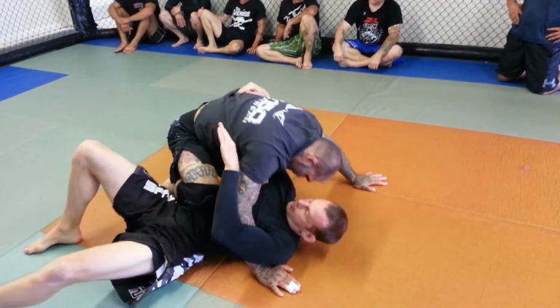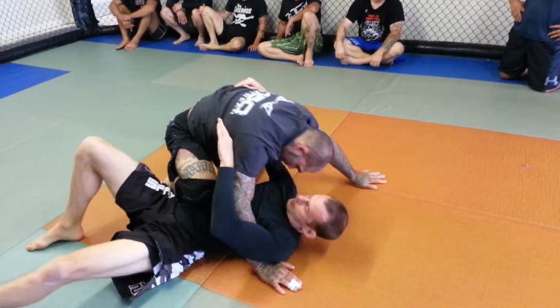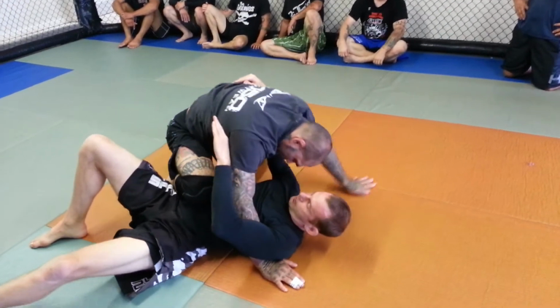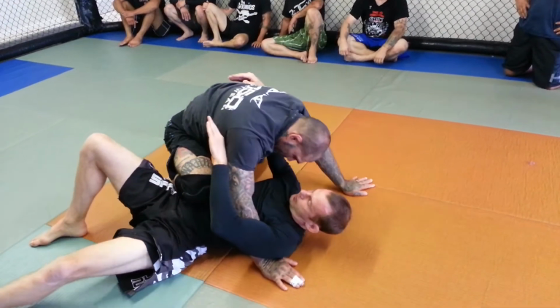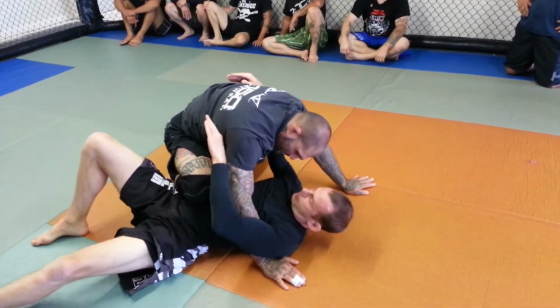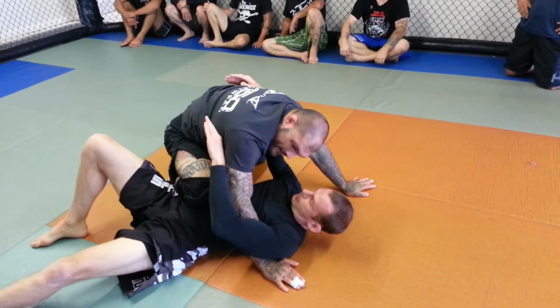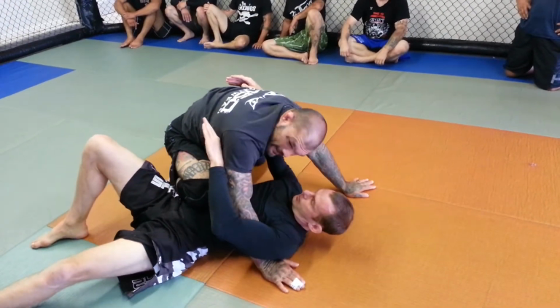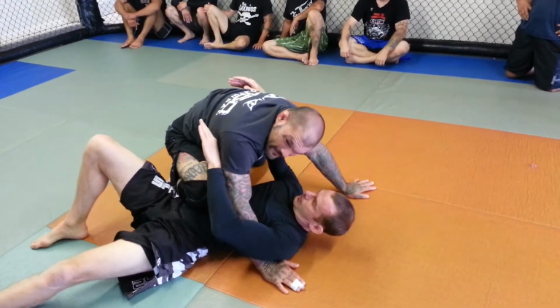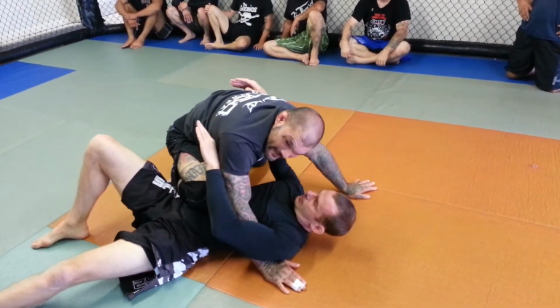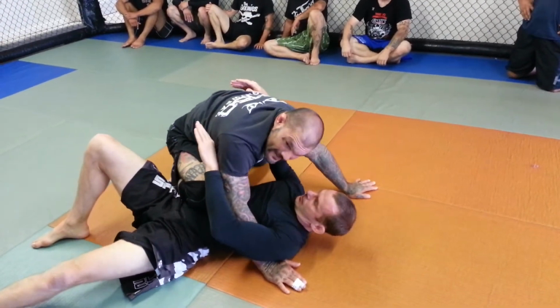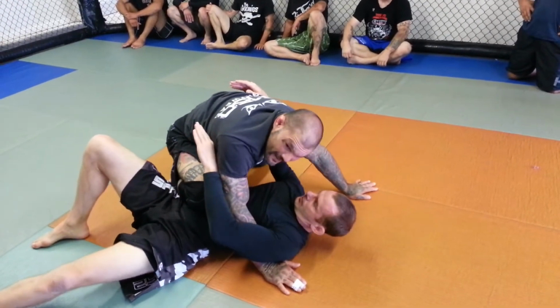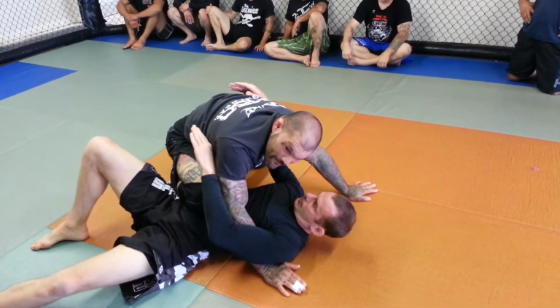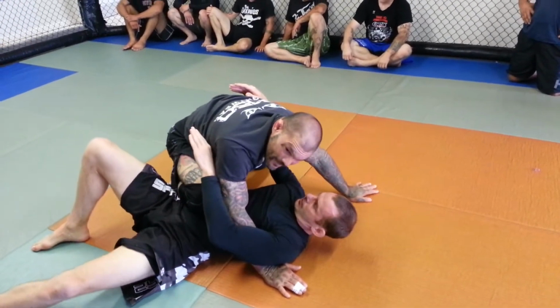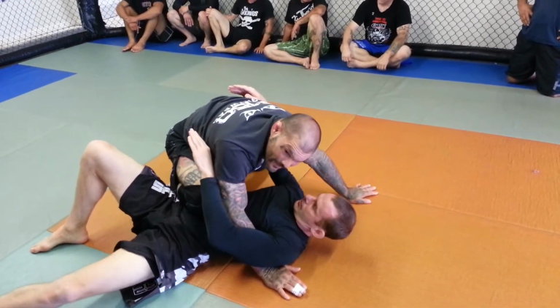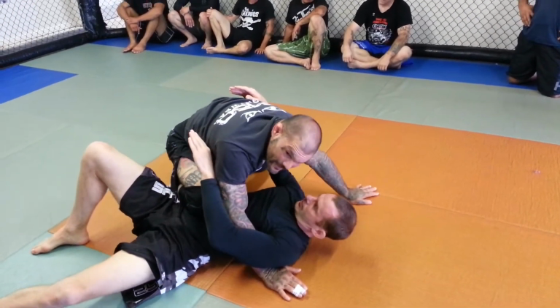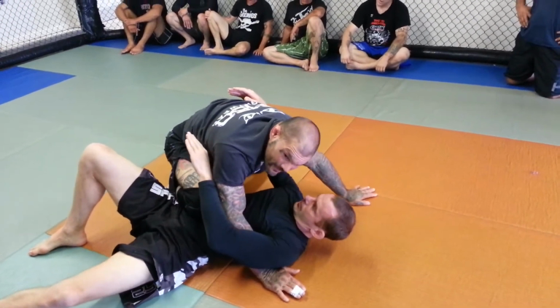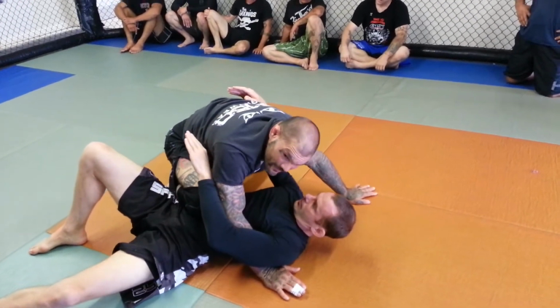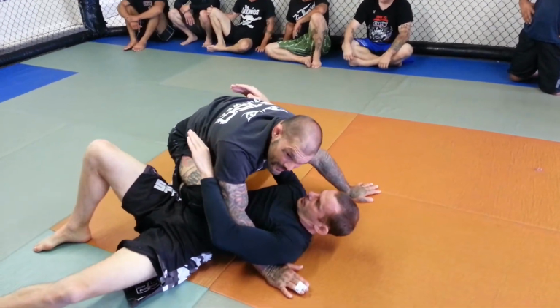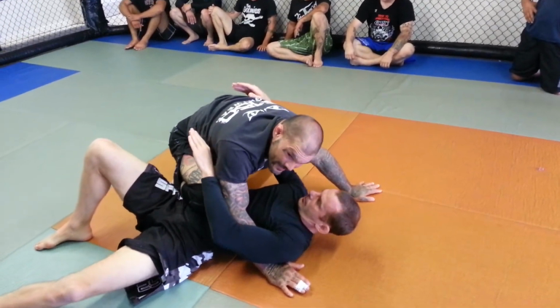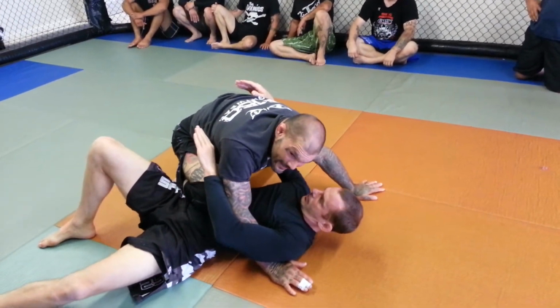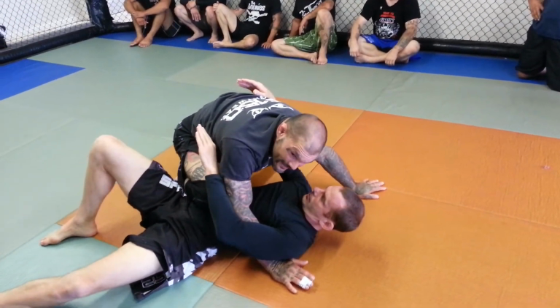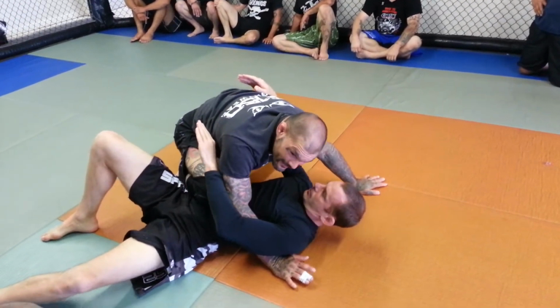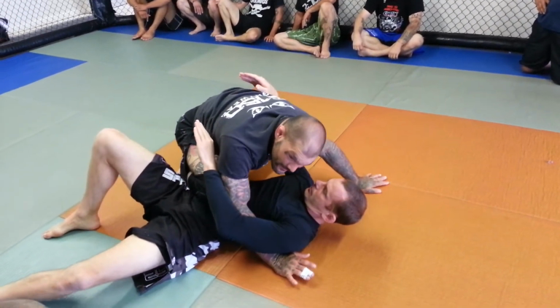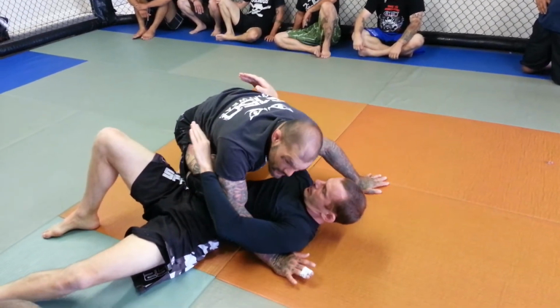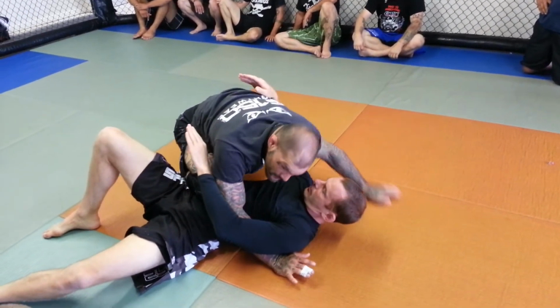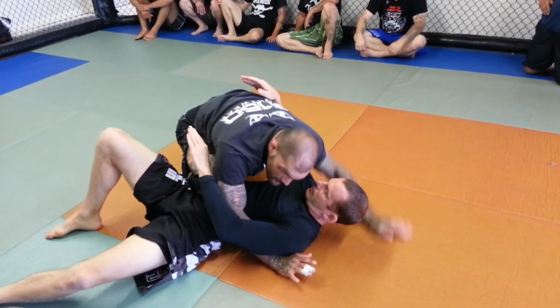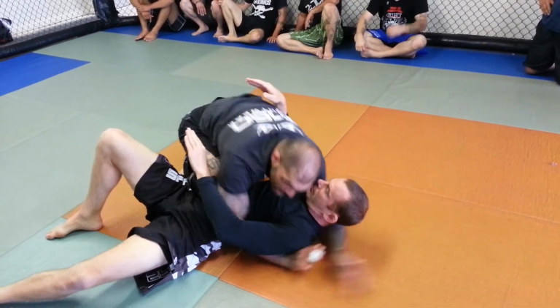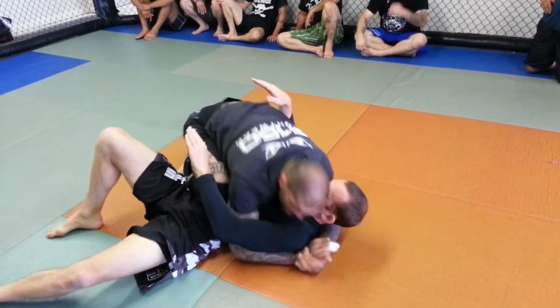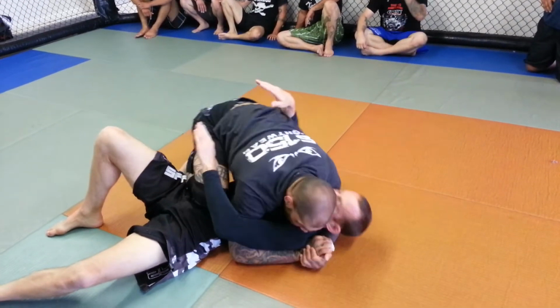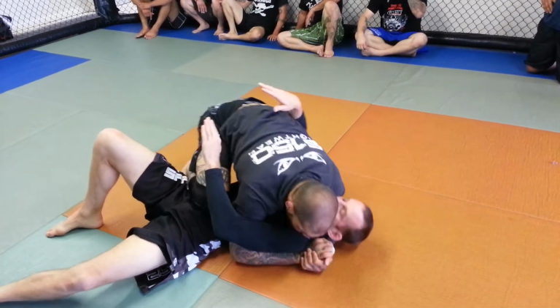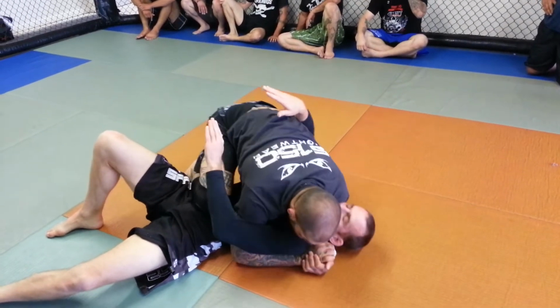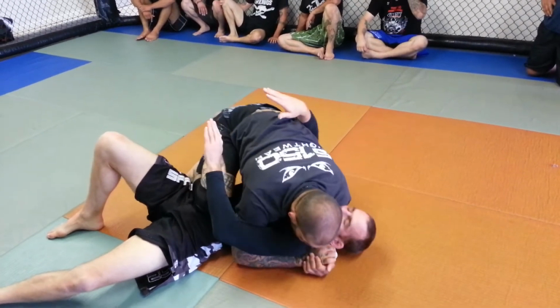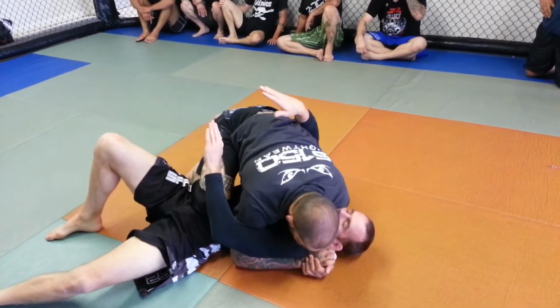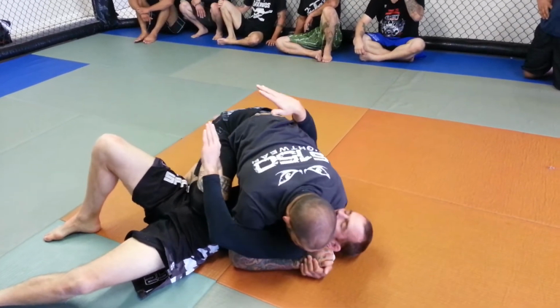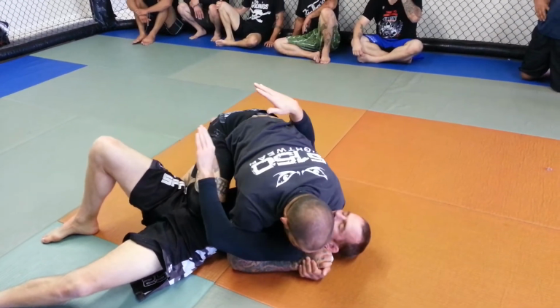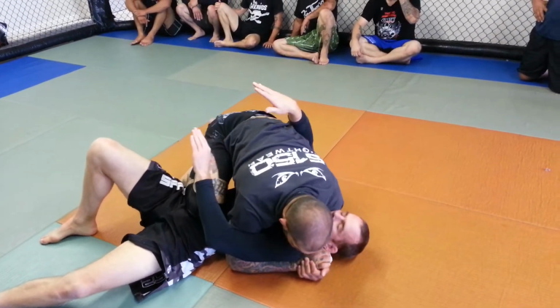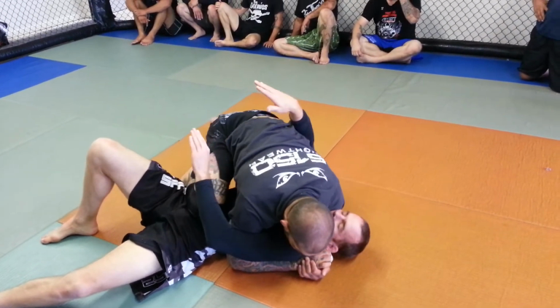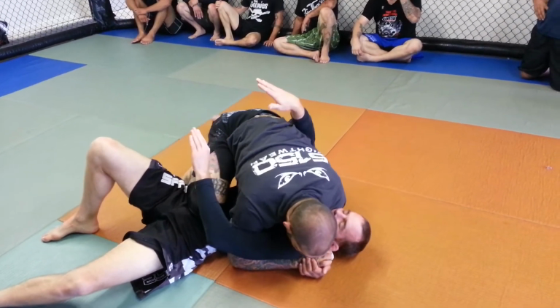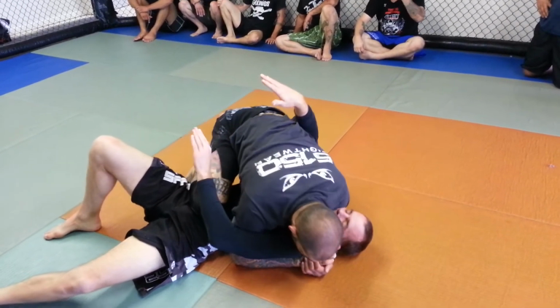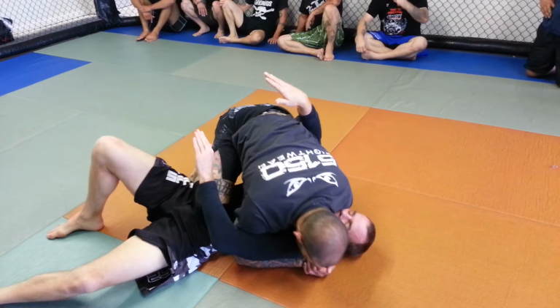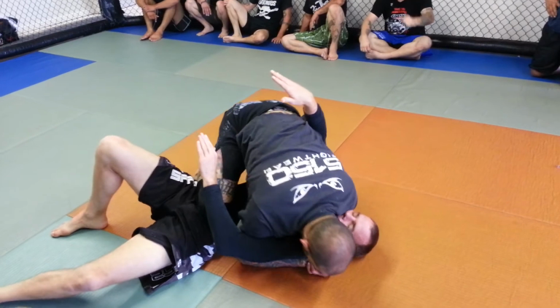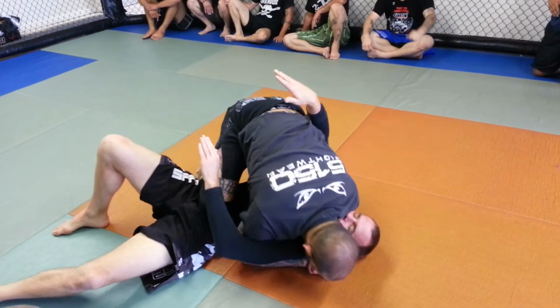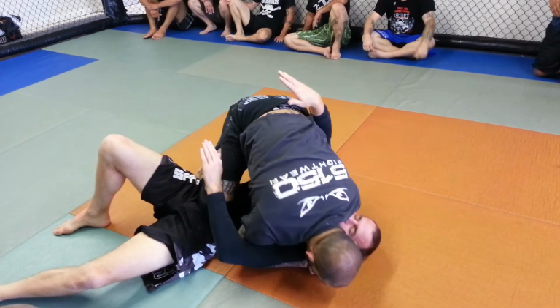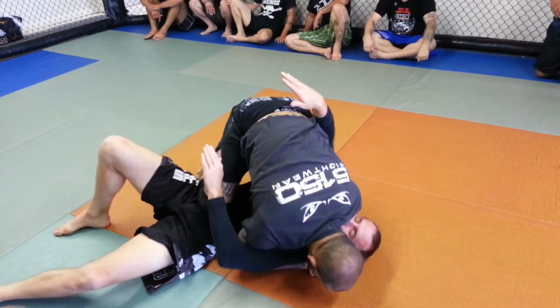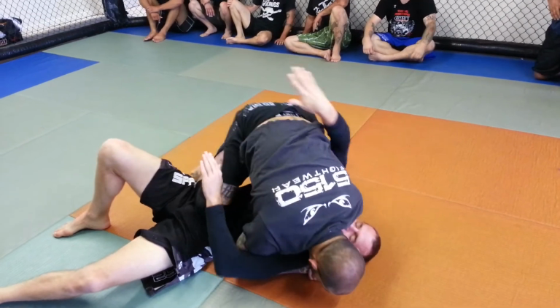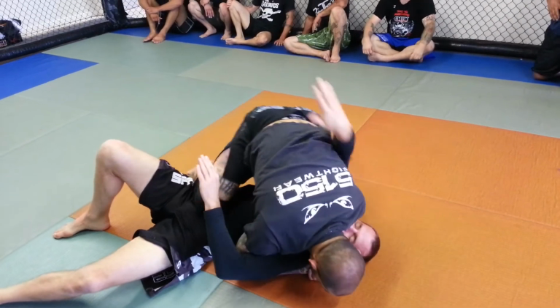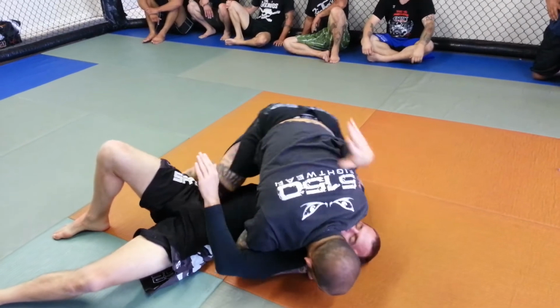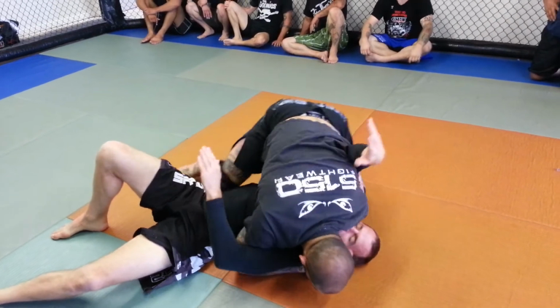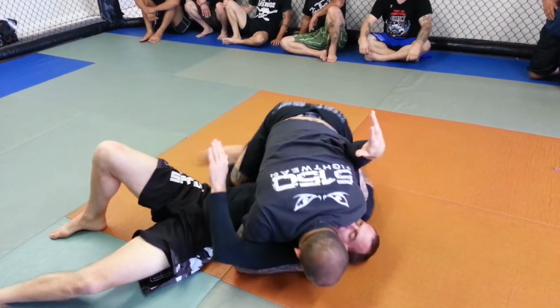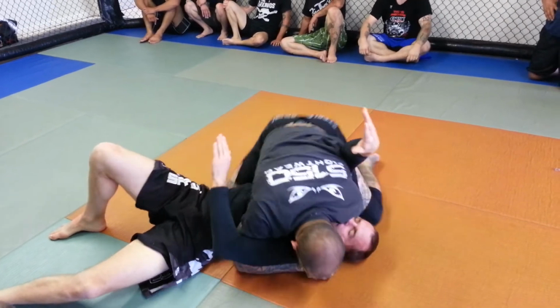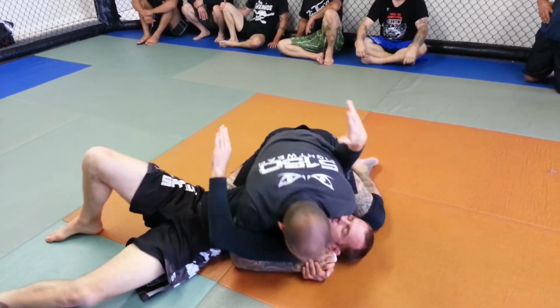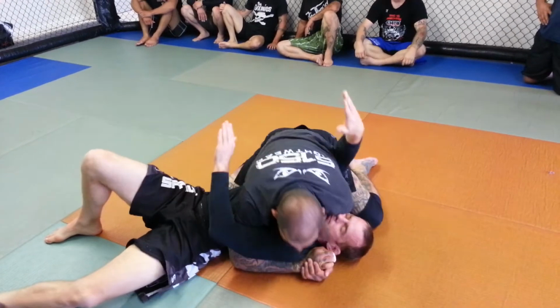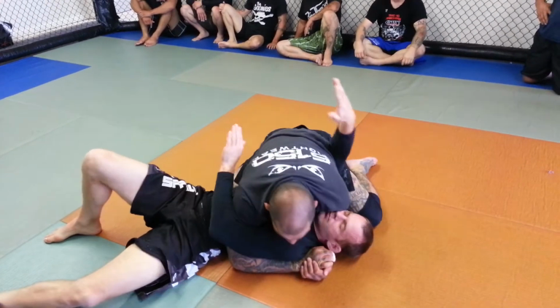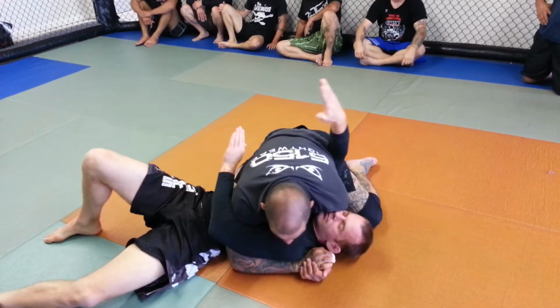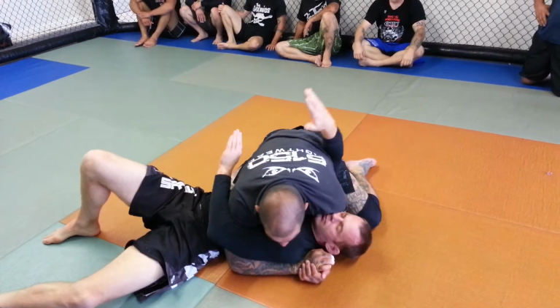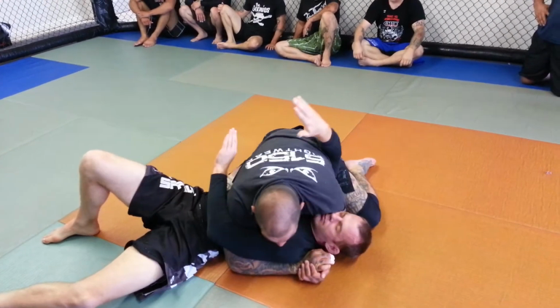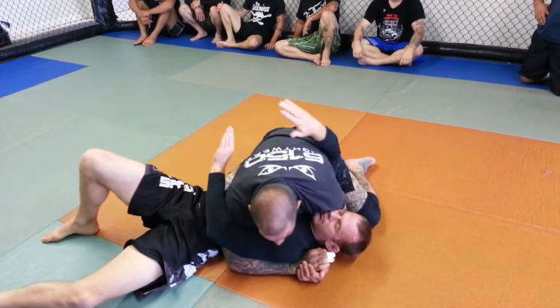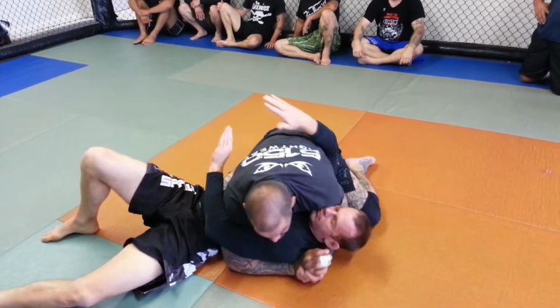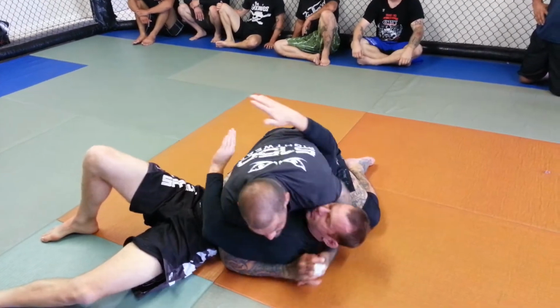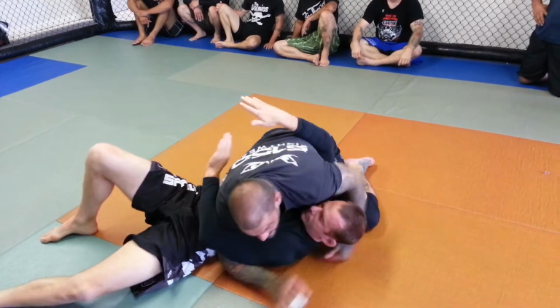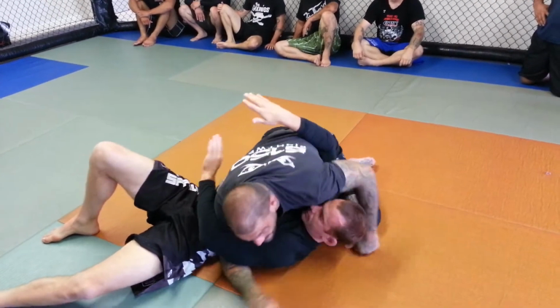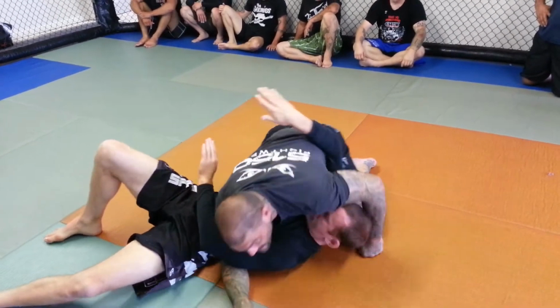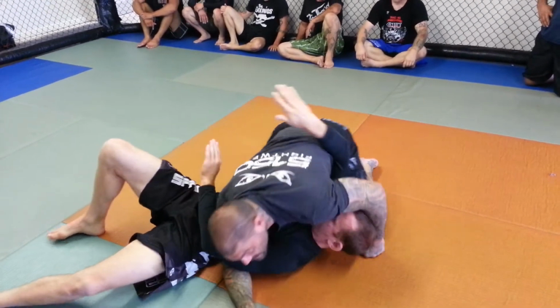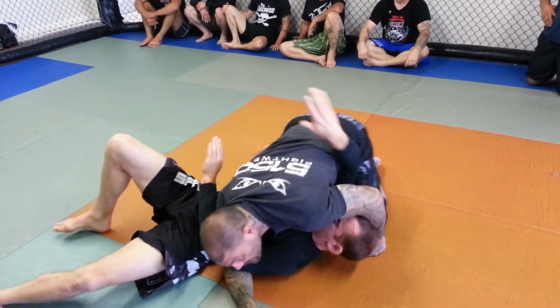Then I'm going to come to knee on belly. I'm going to over-under grip and come to the side control.